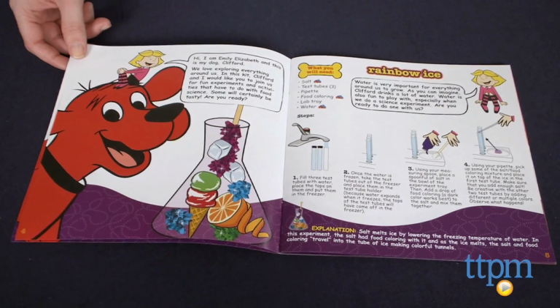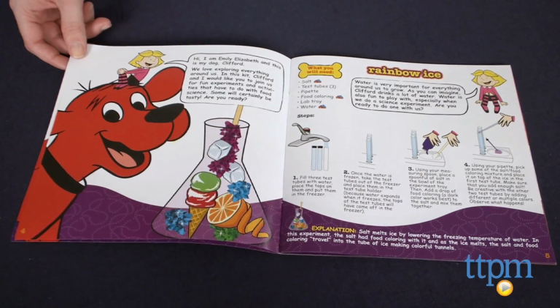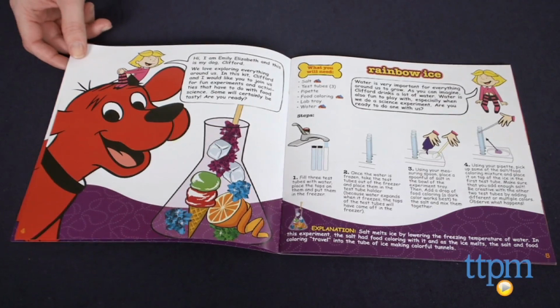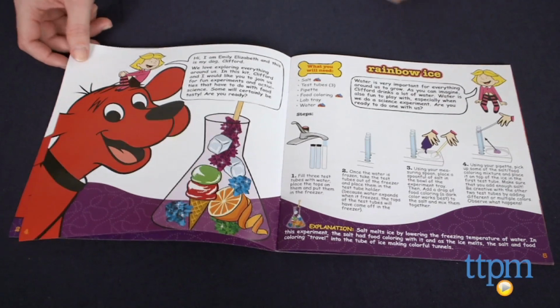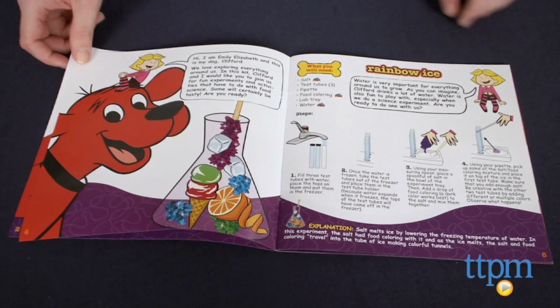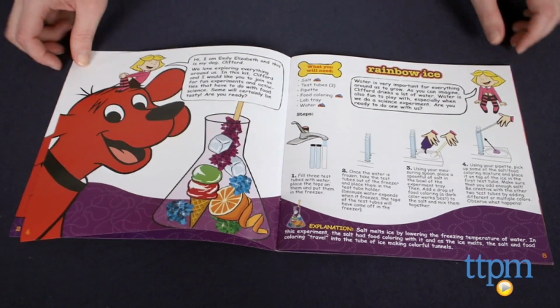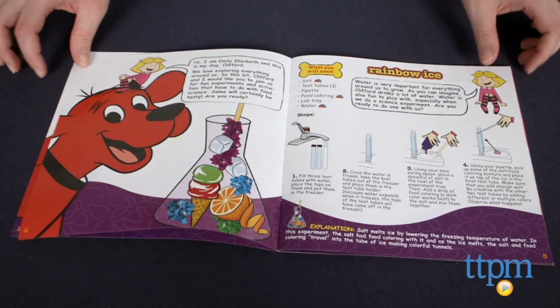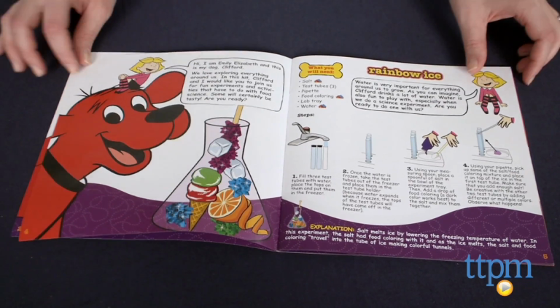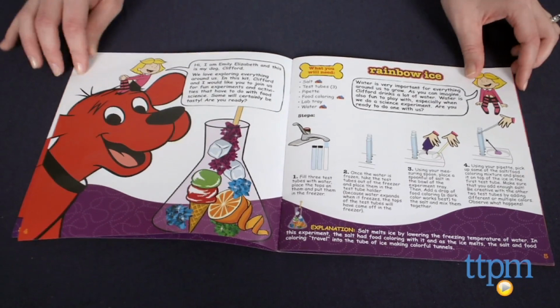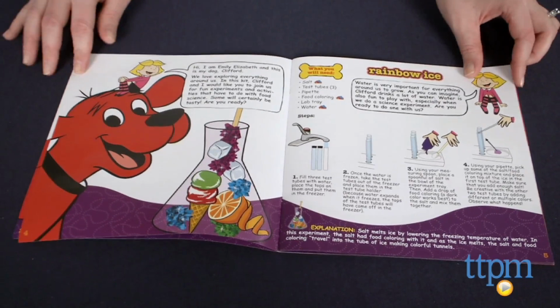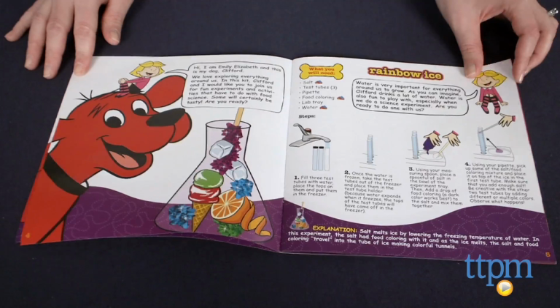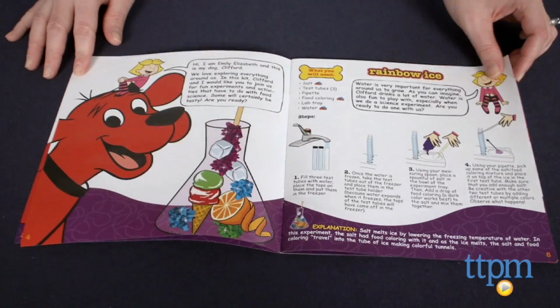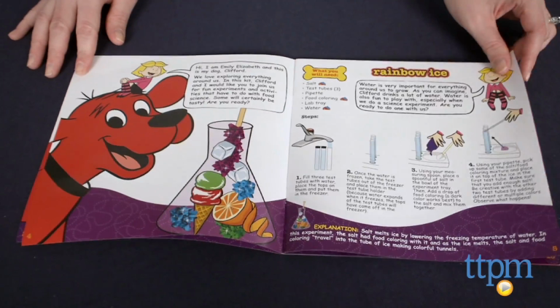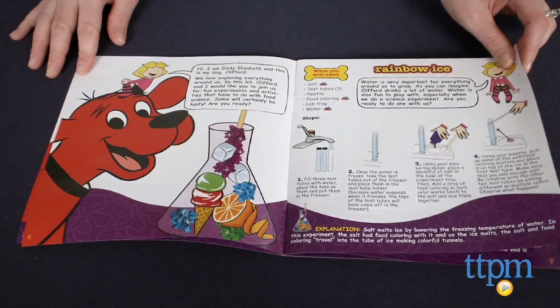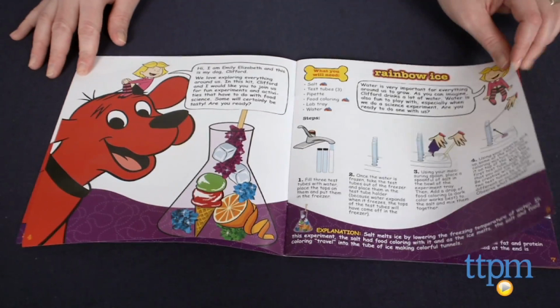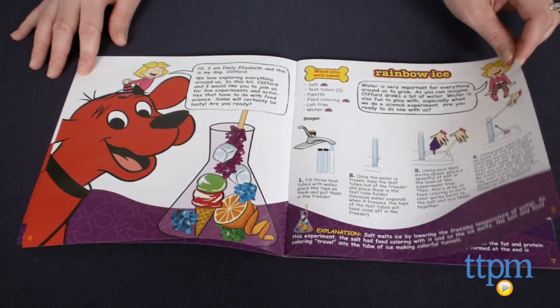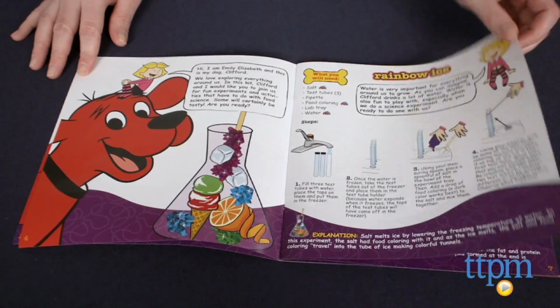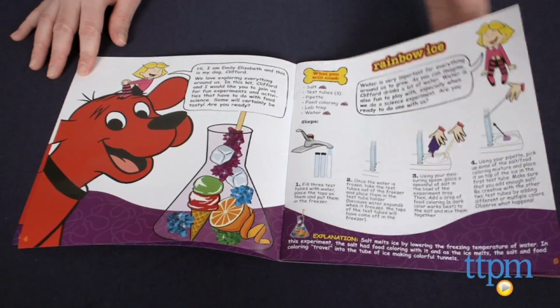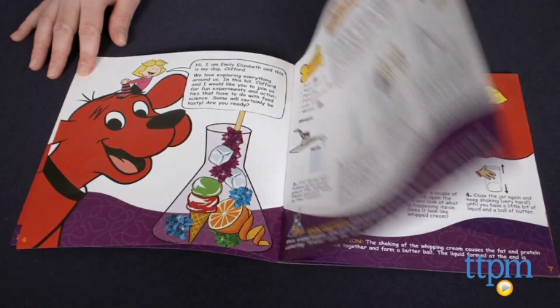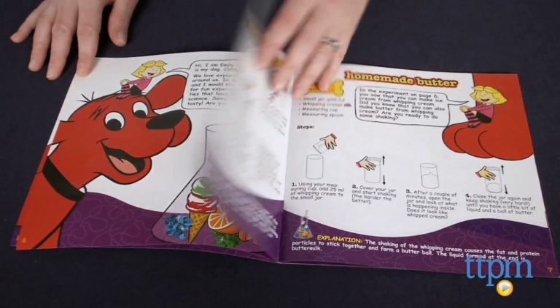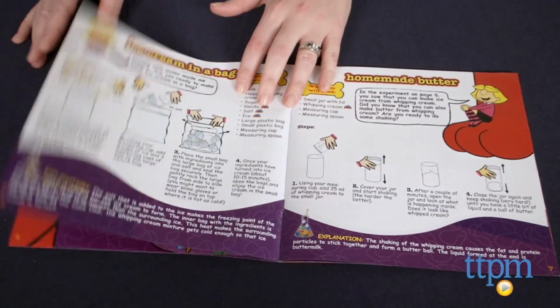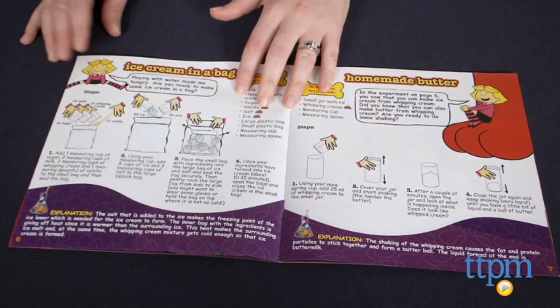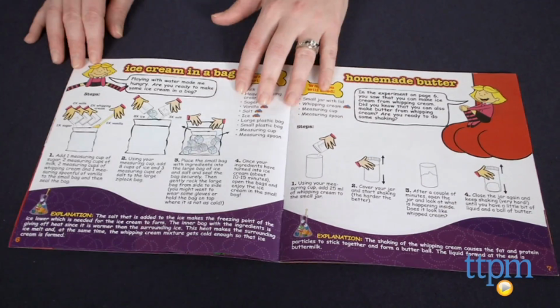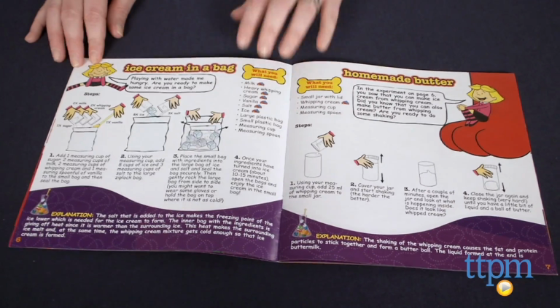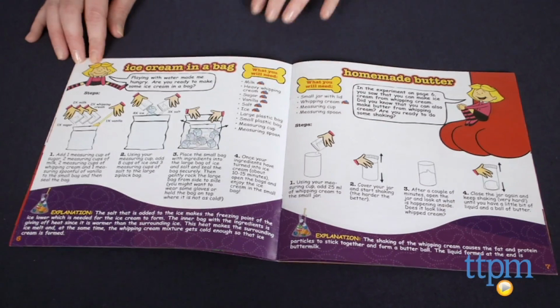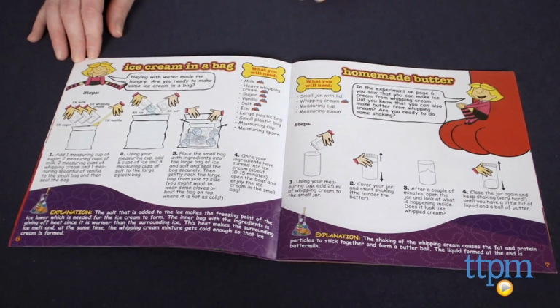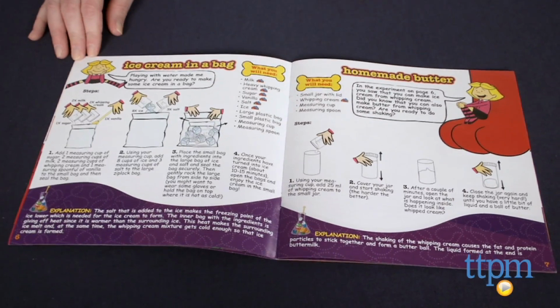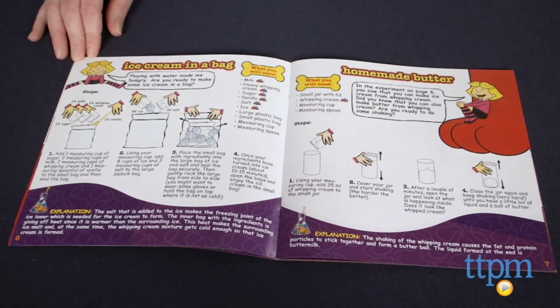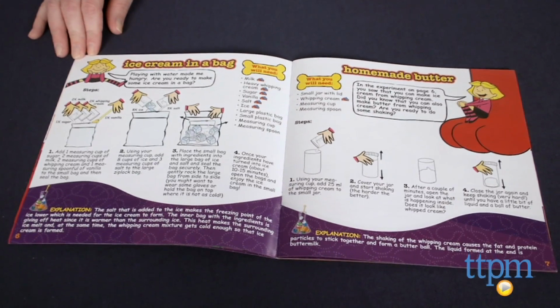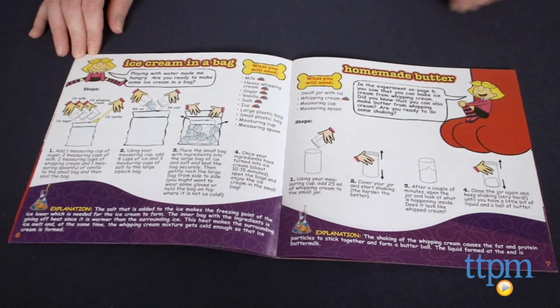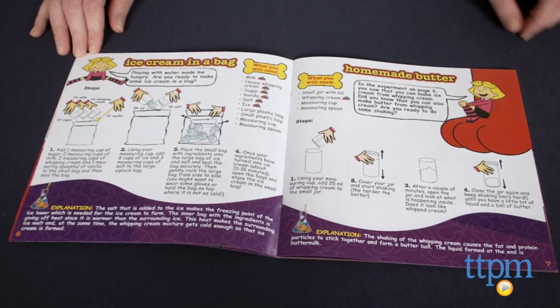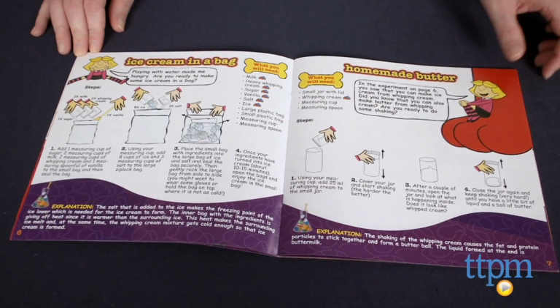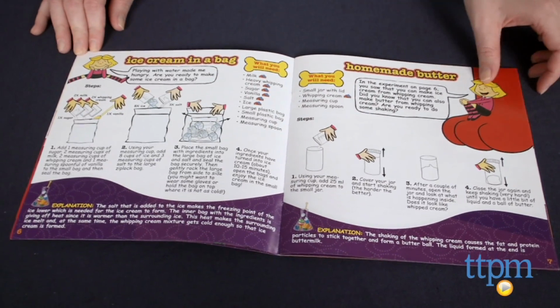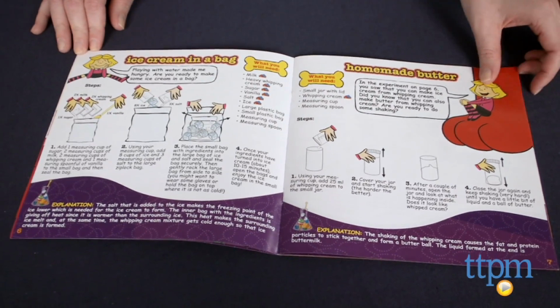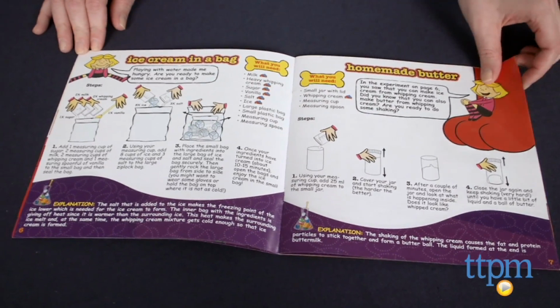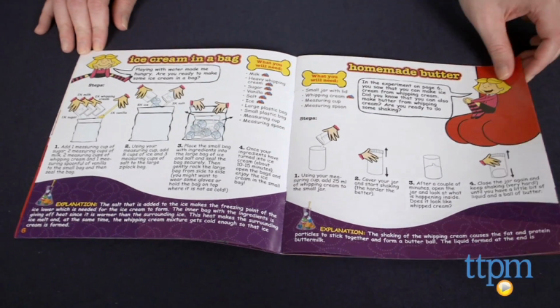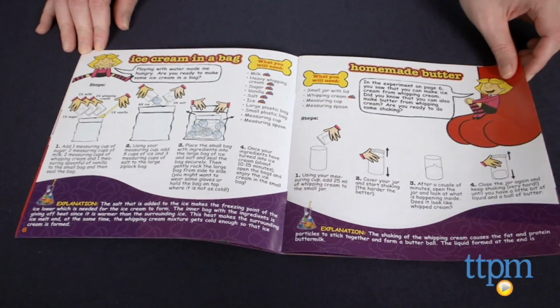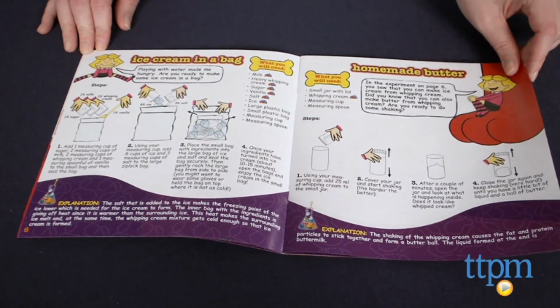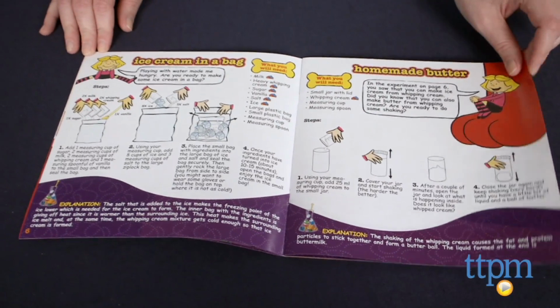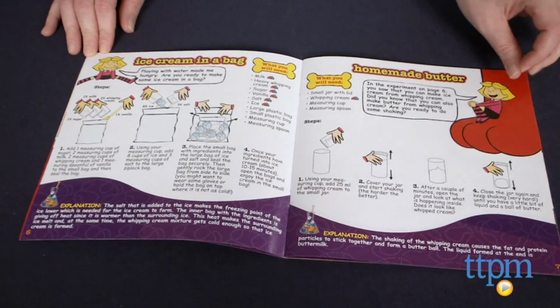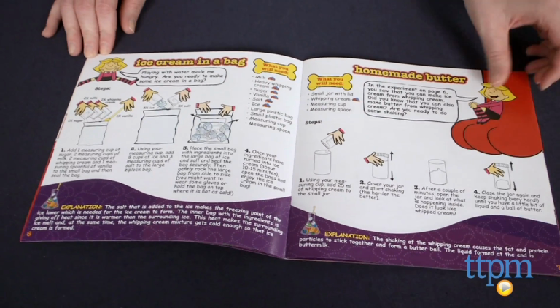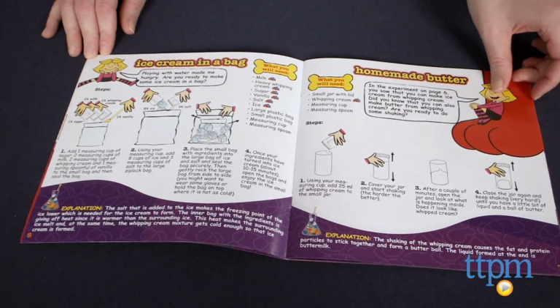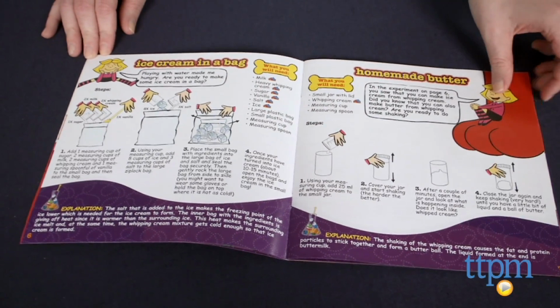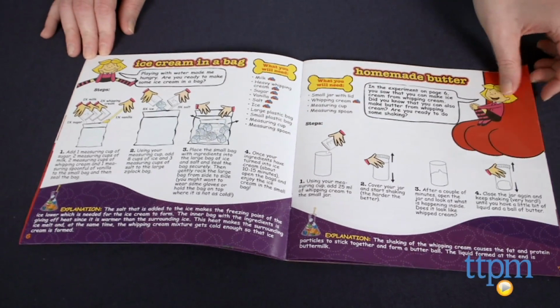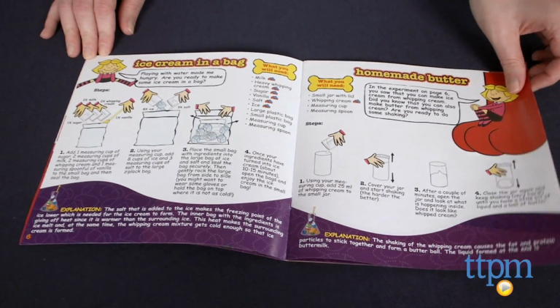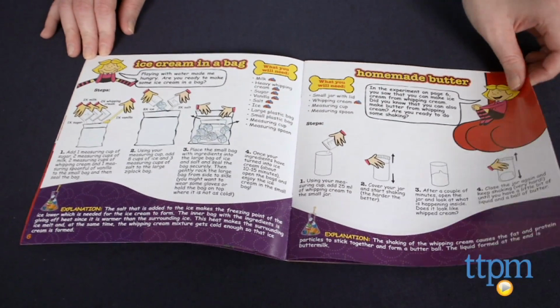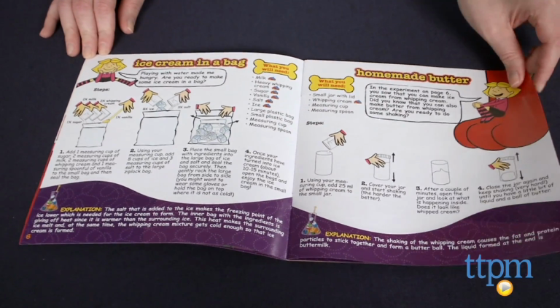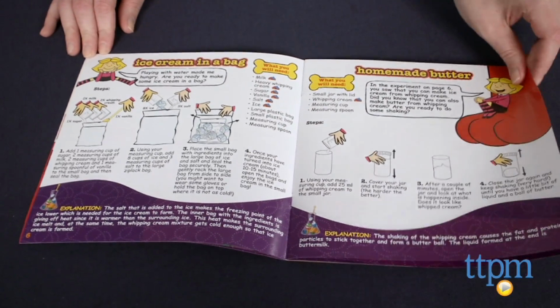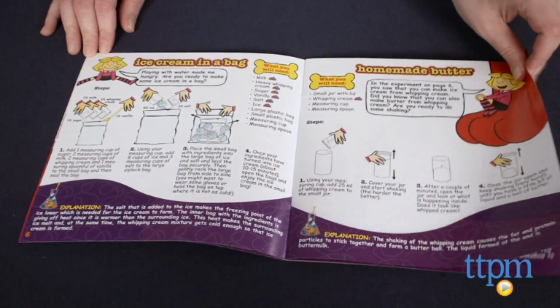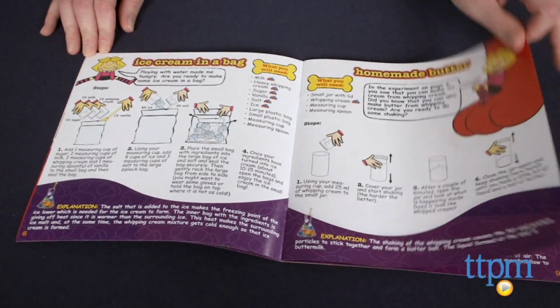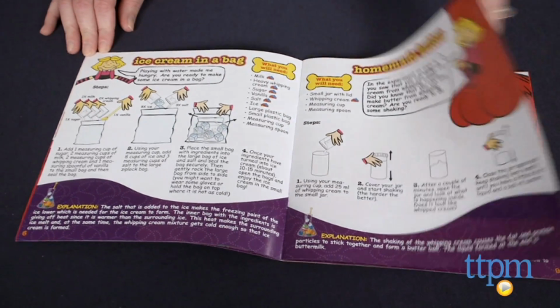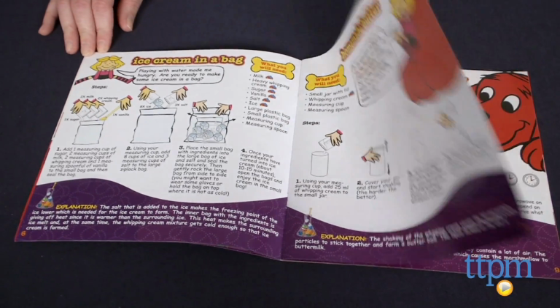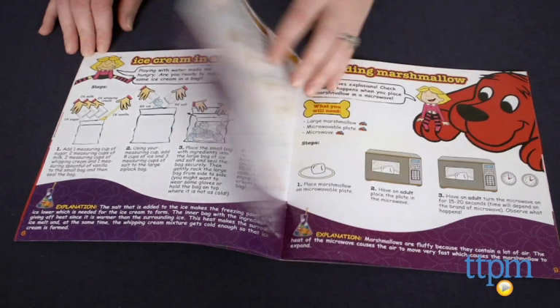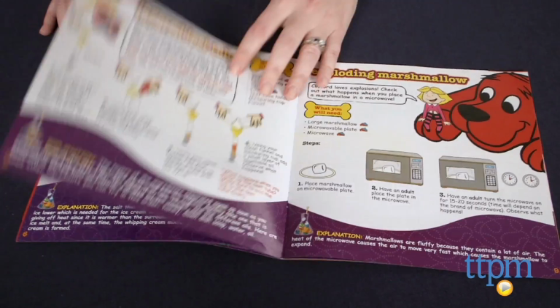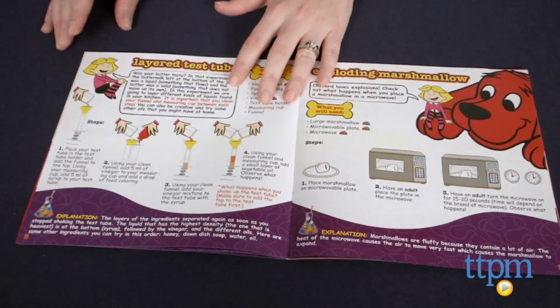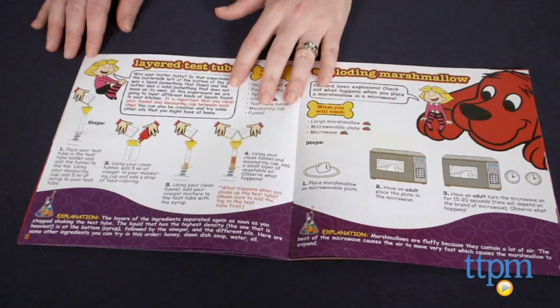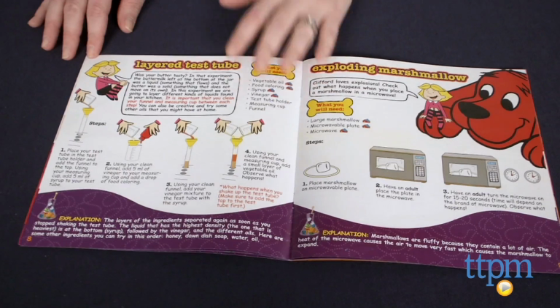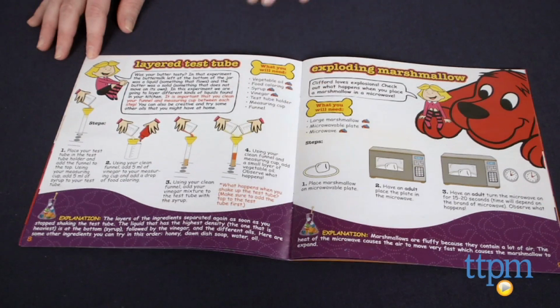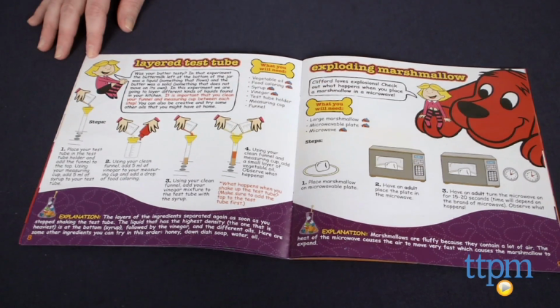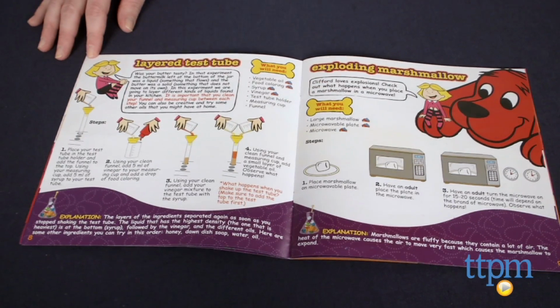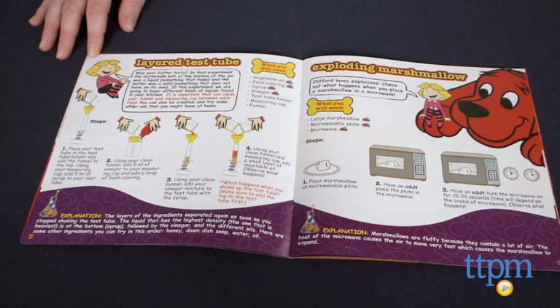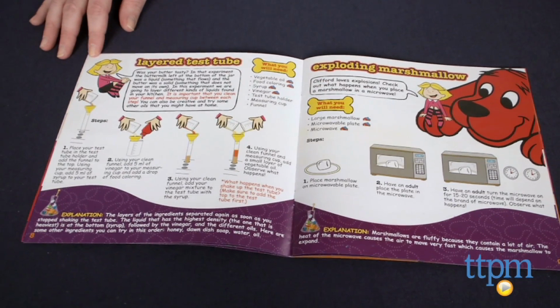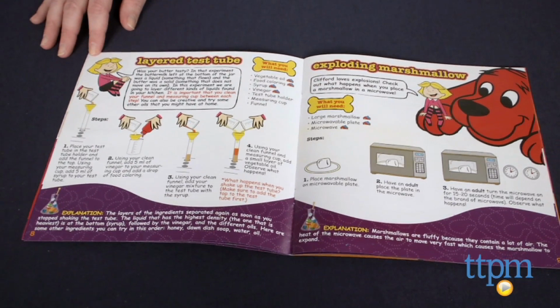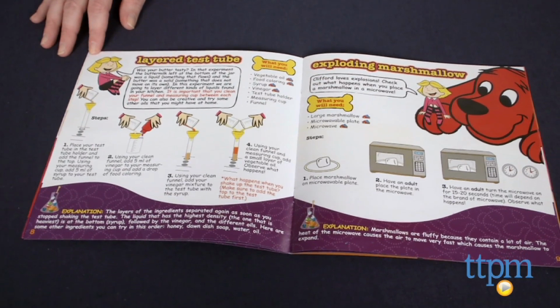The experiments include making ice cream in a bag, exploding a marshmallow, making pasta dance, and creating chocolate slime.